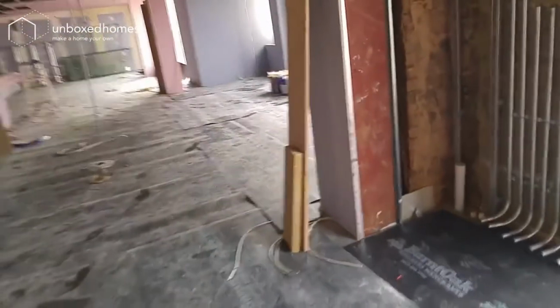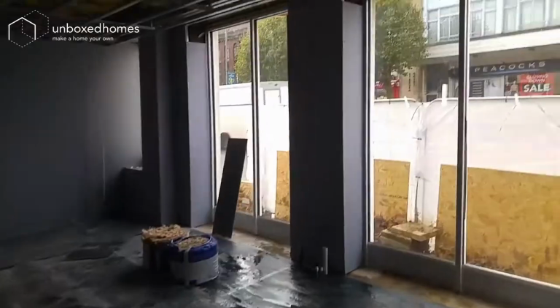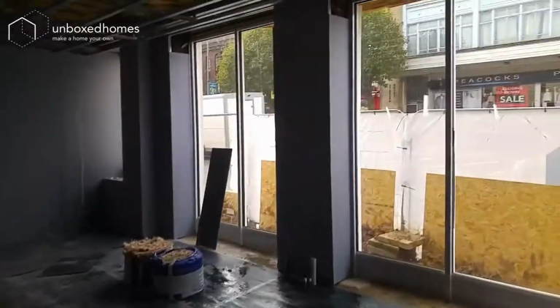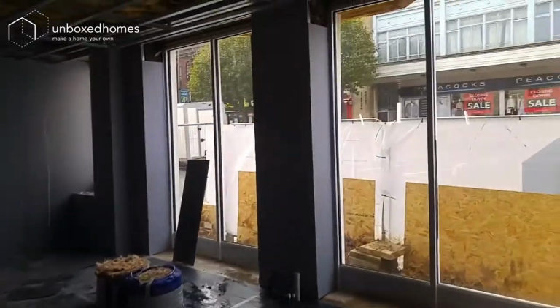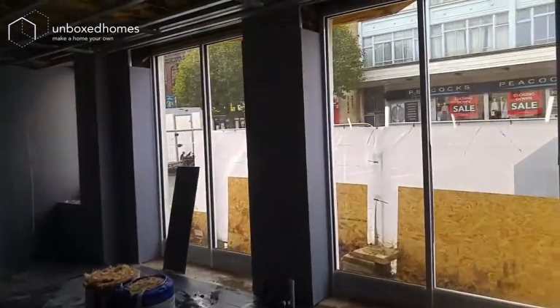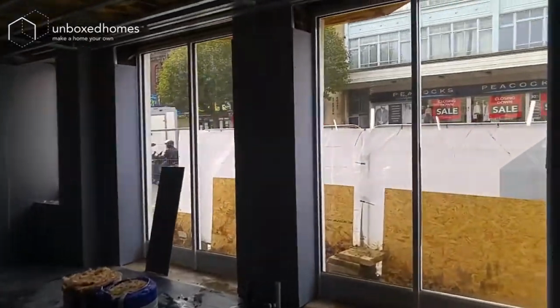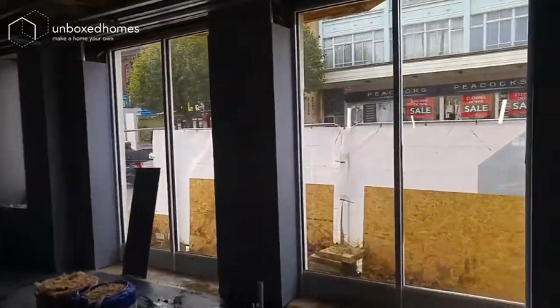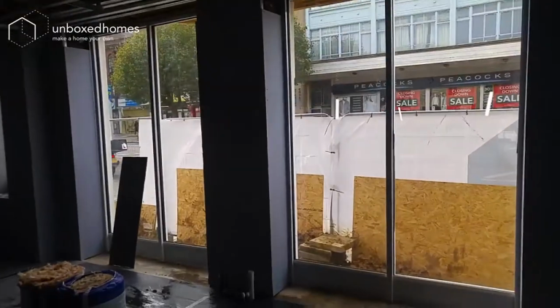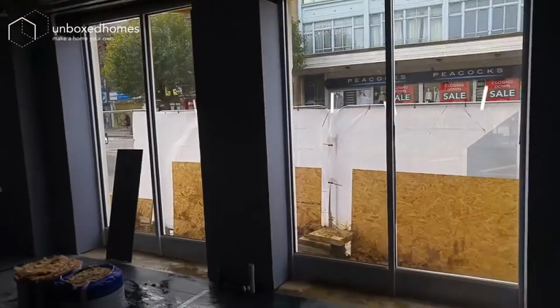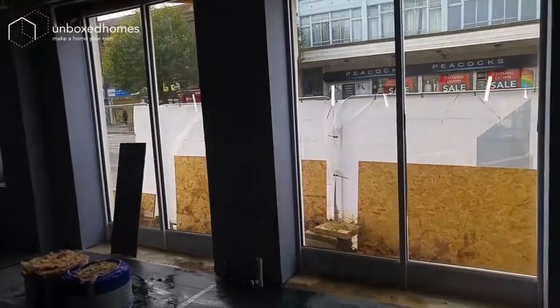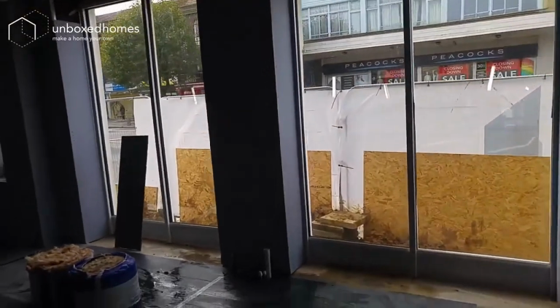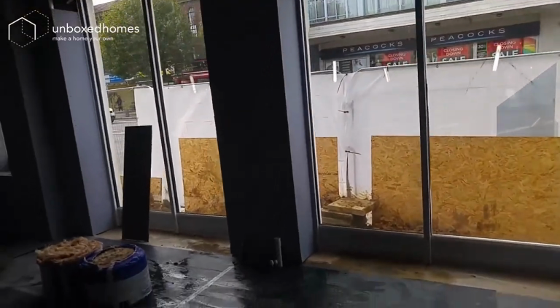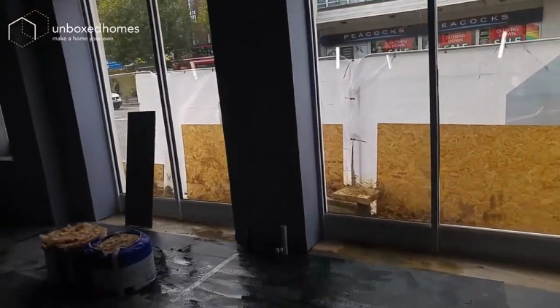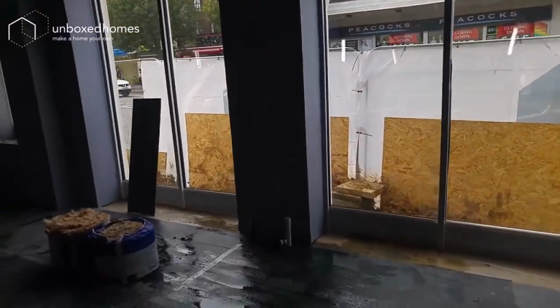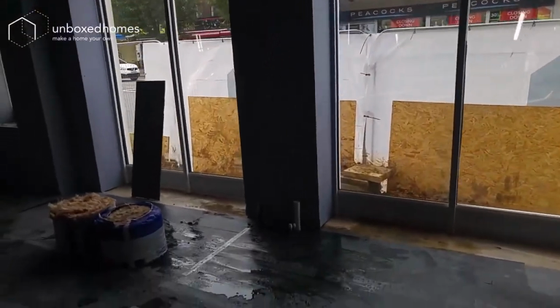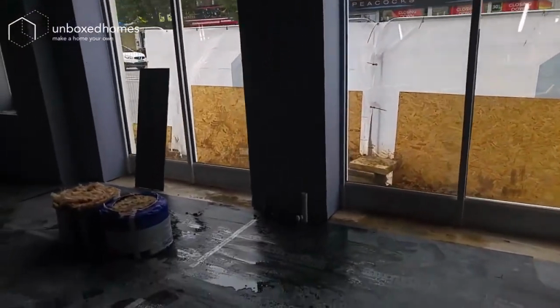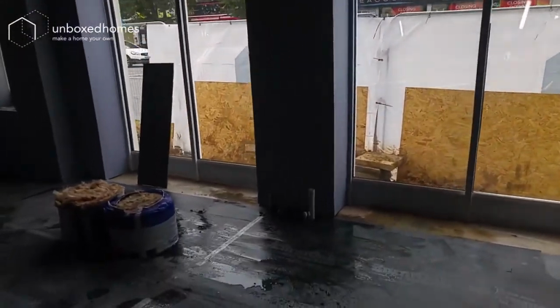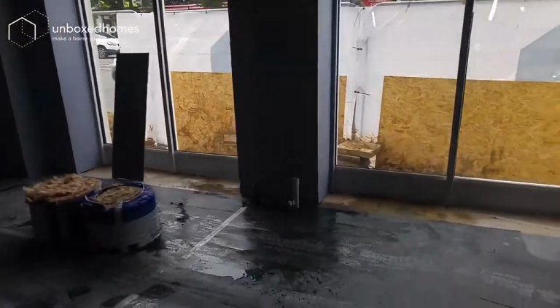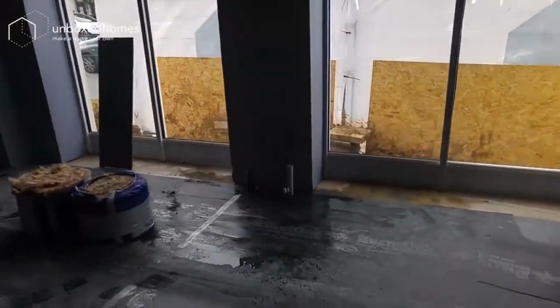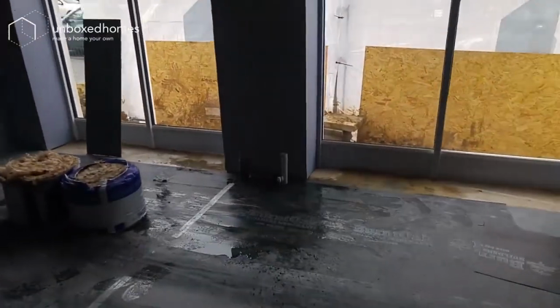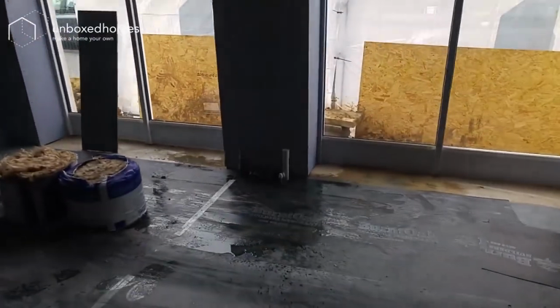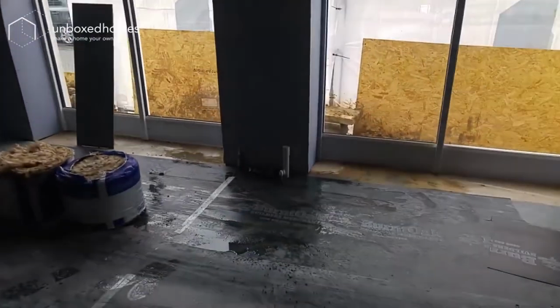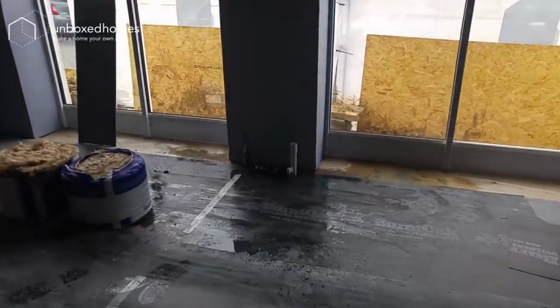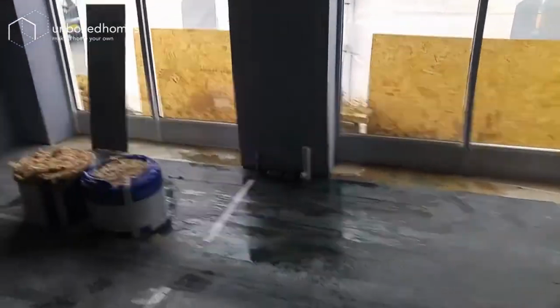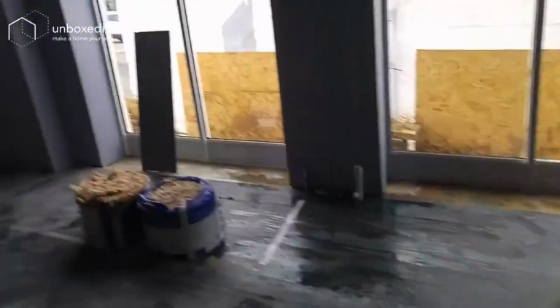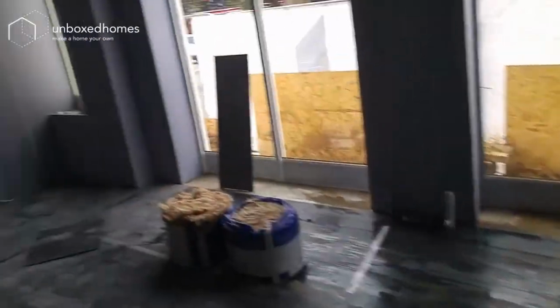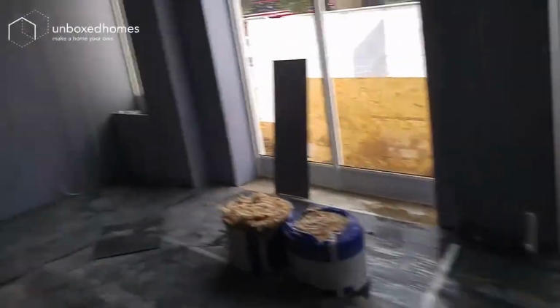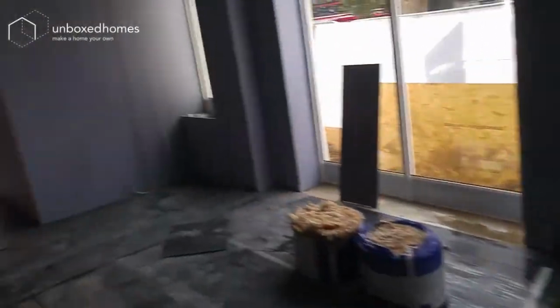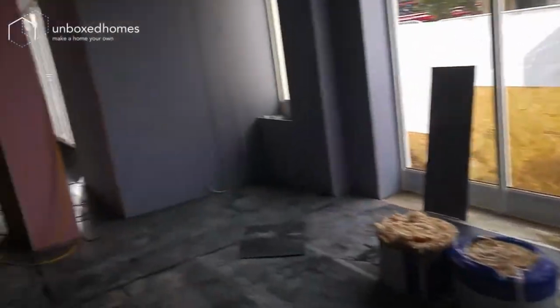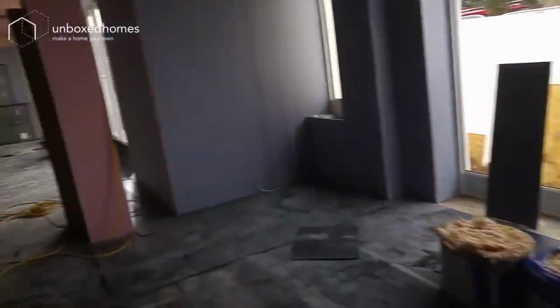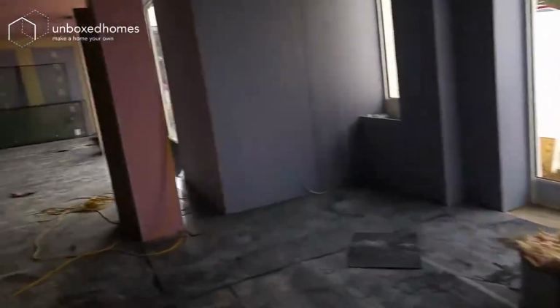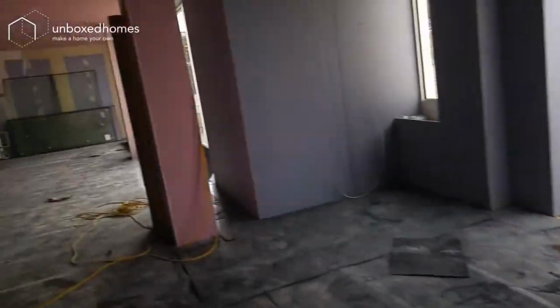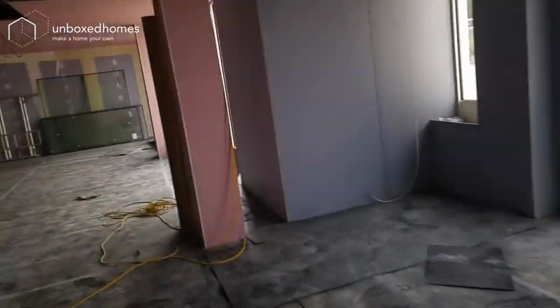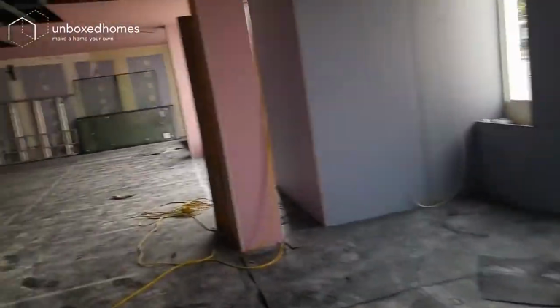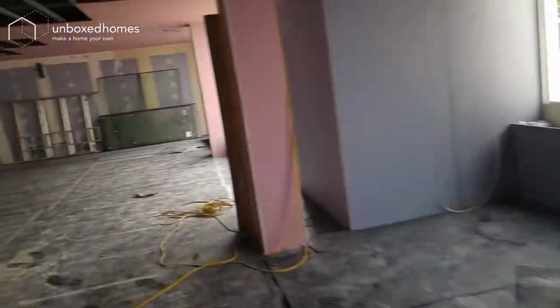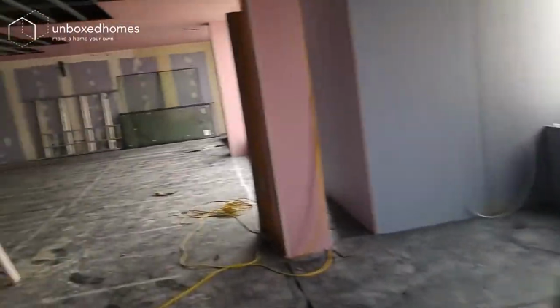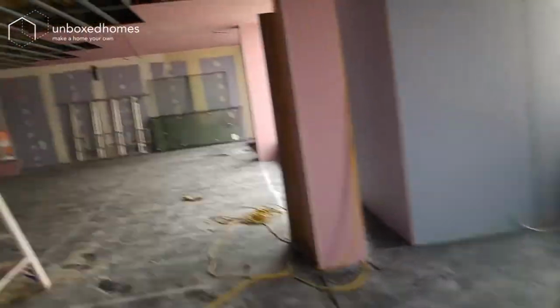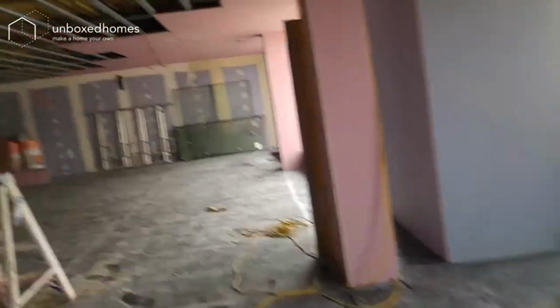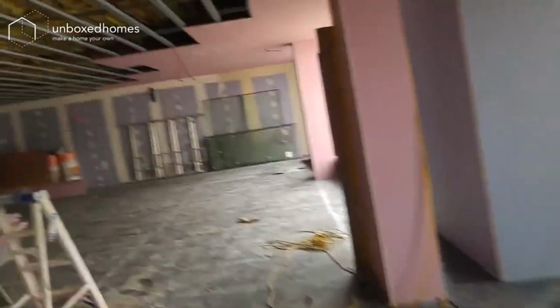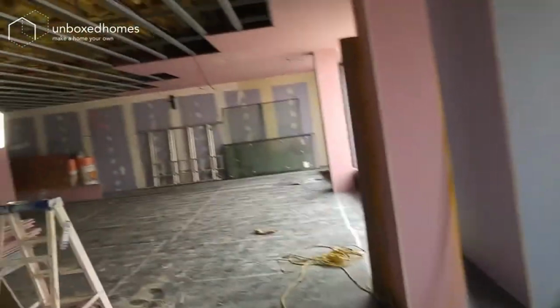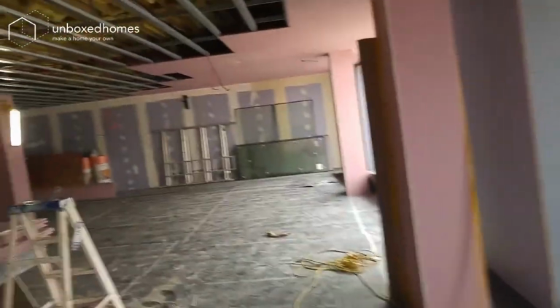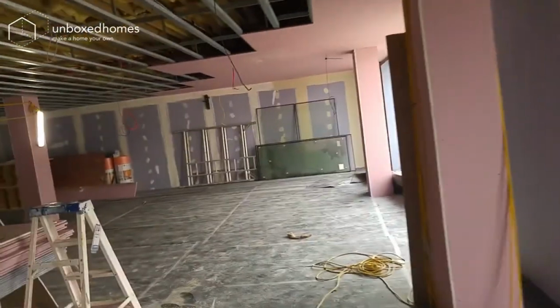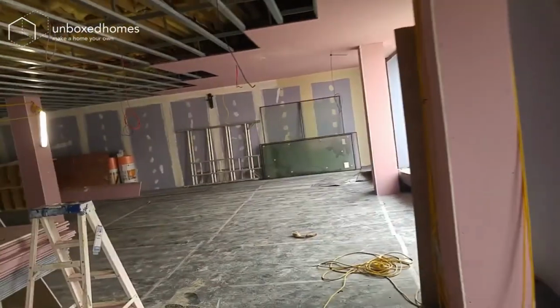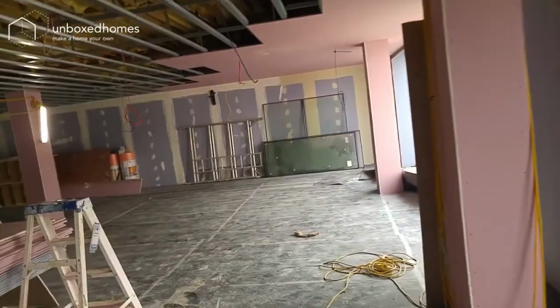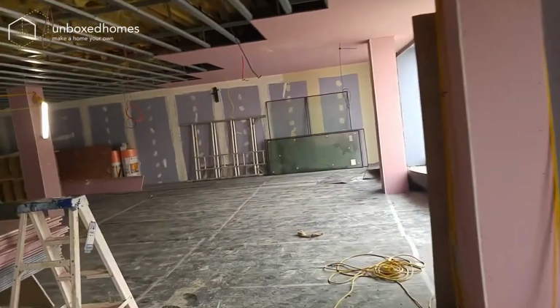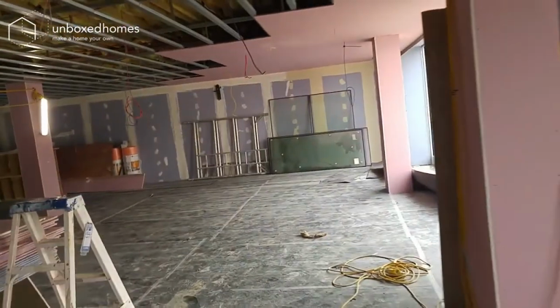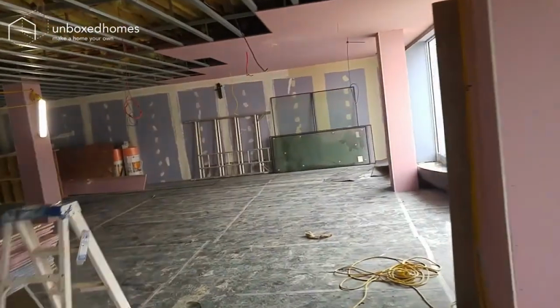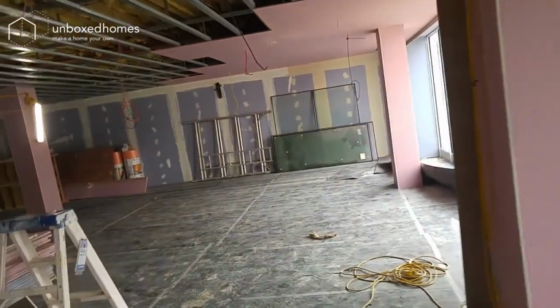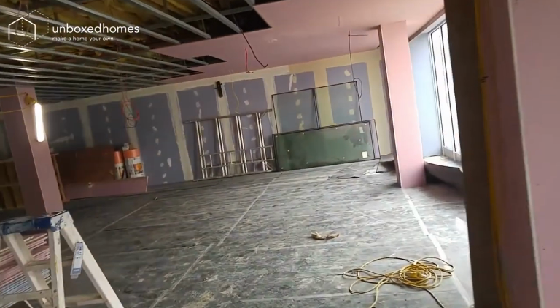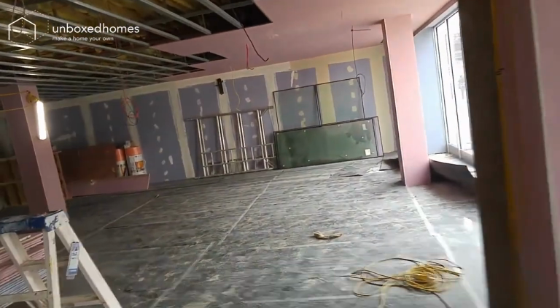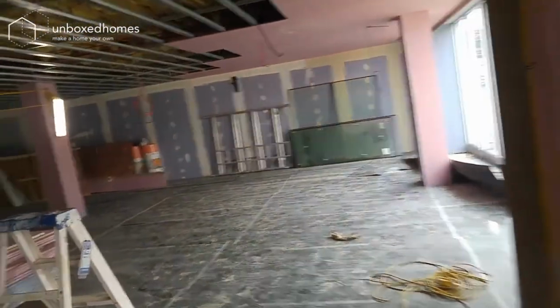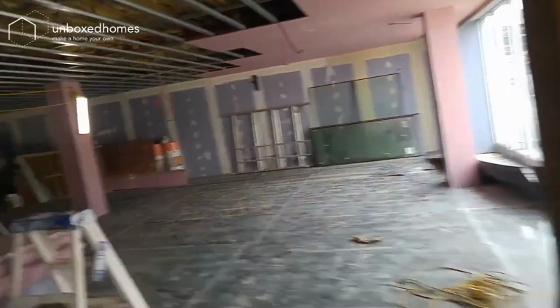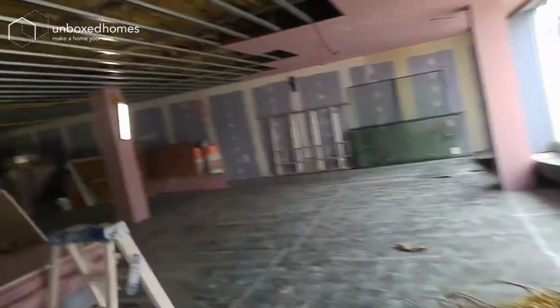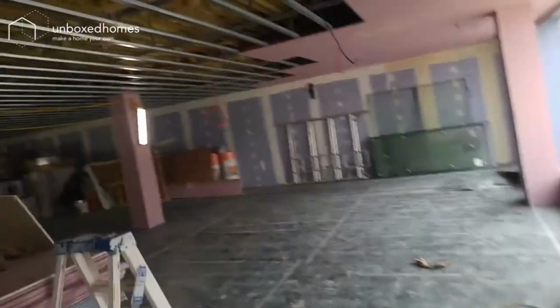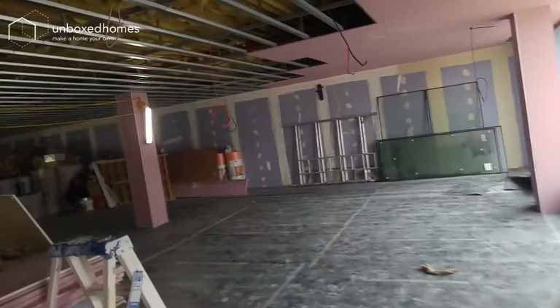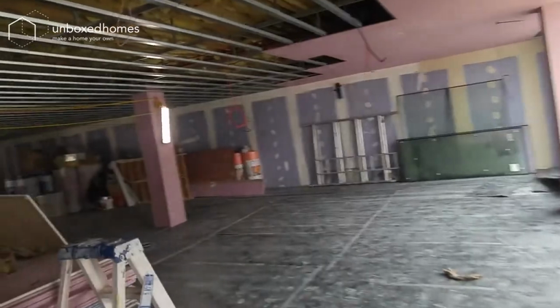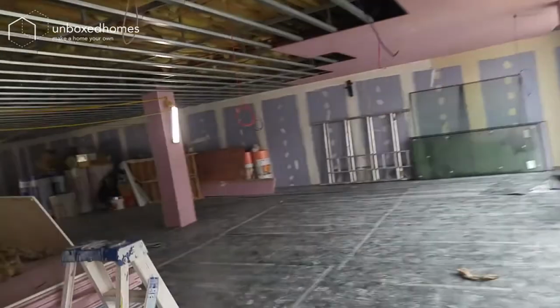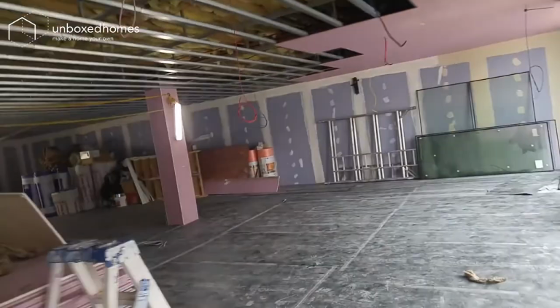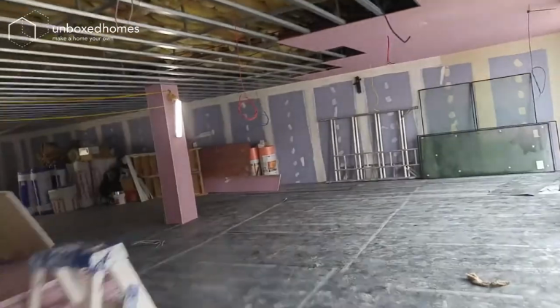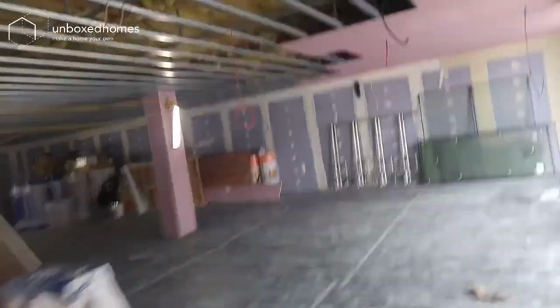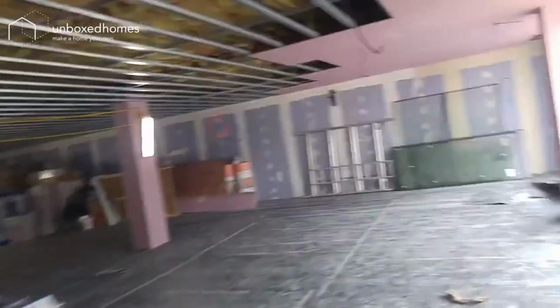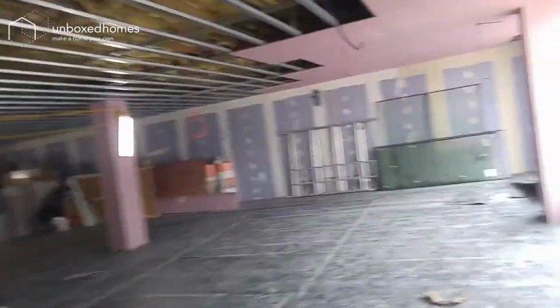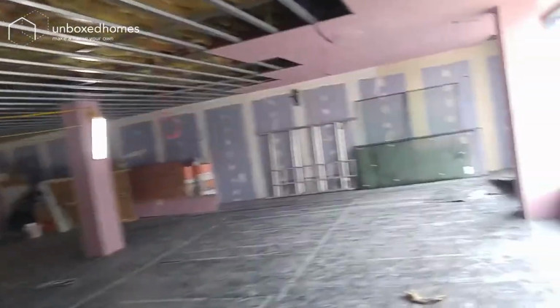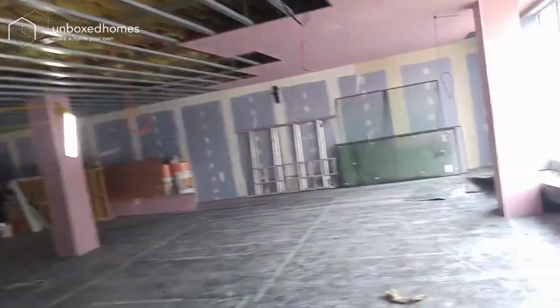There's some plumbing going in and some service points. This is the inside of a supermarket before it gets opened.